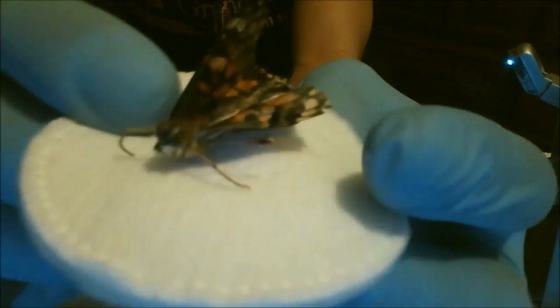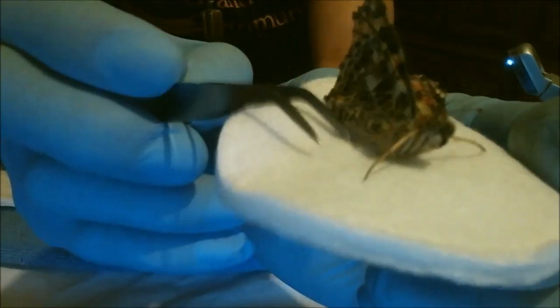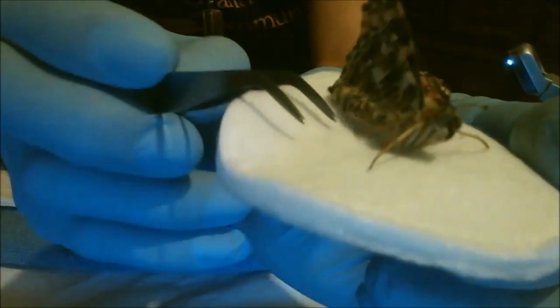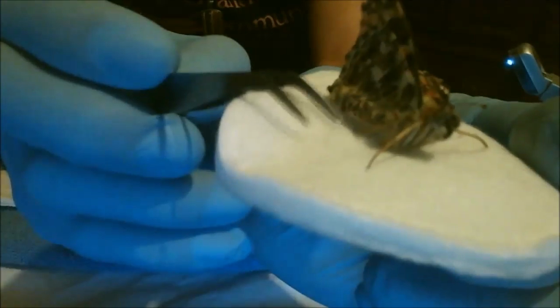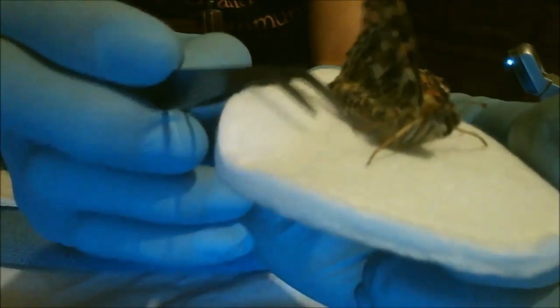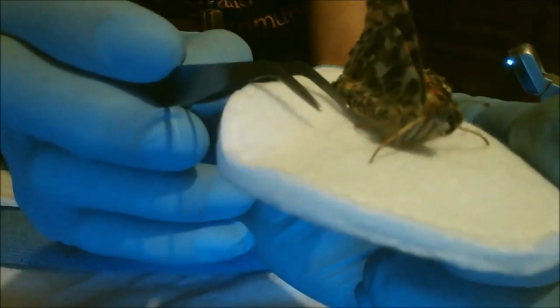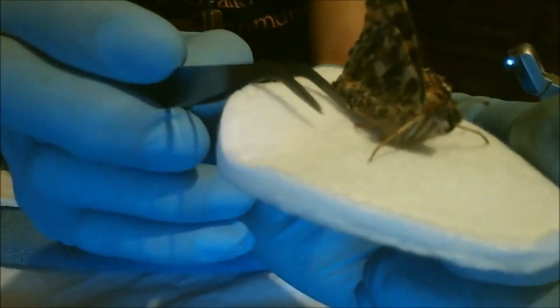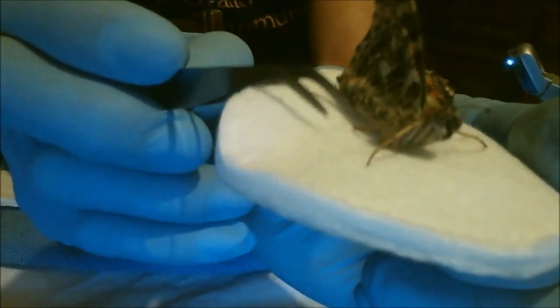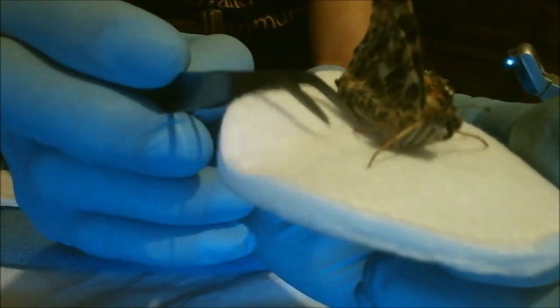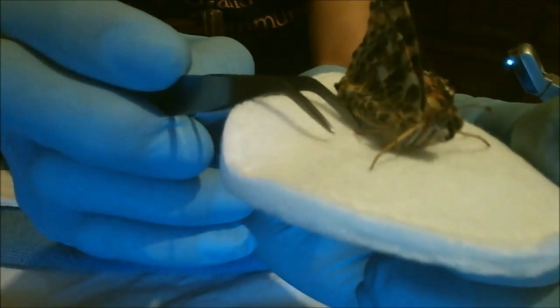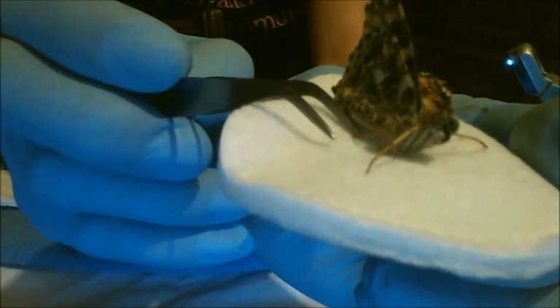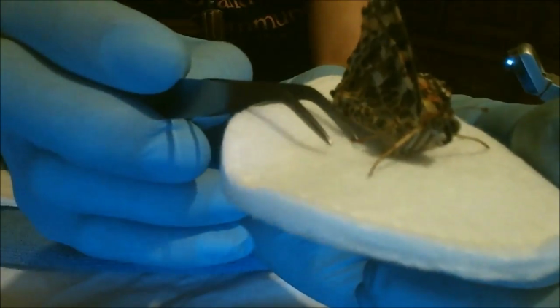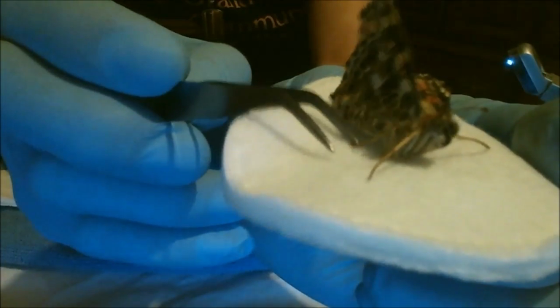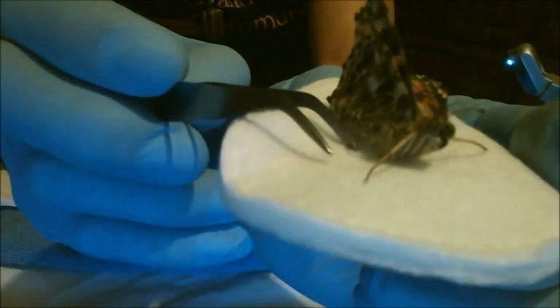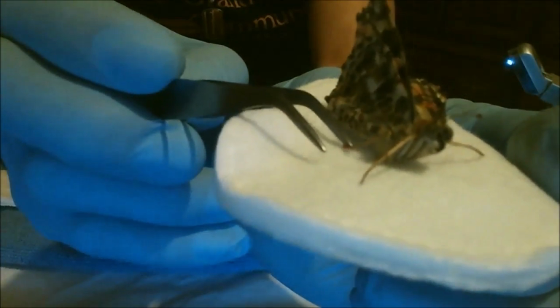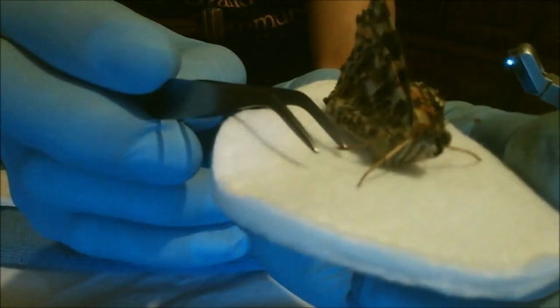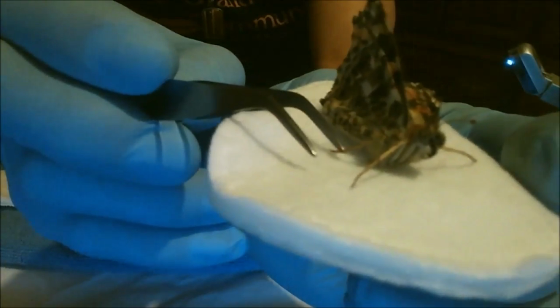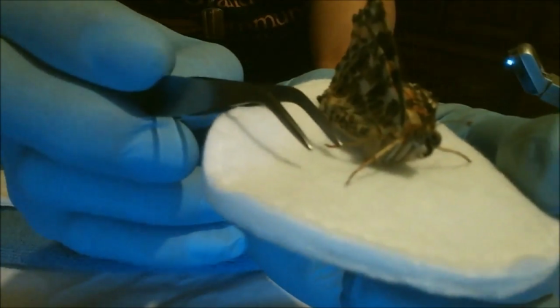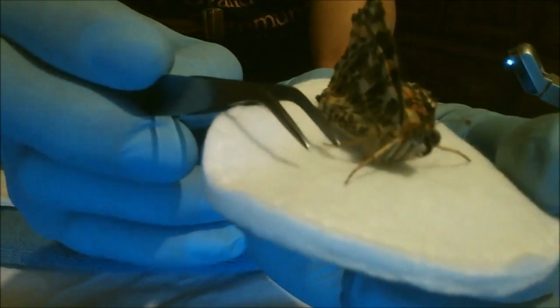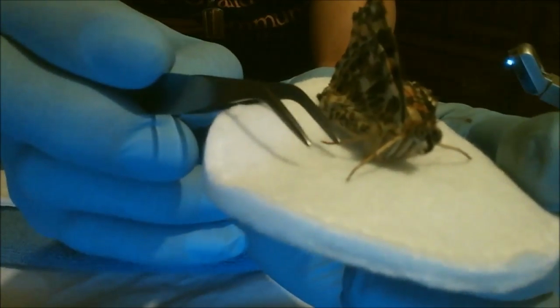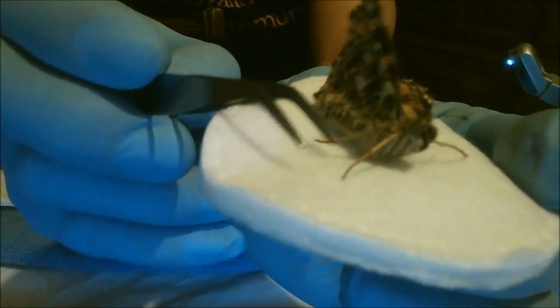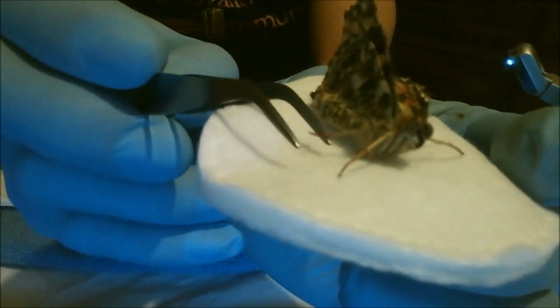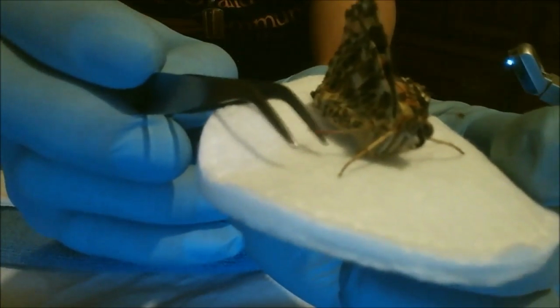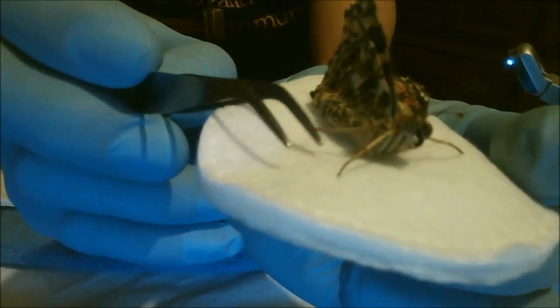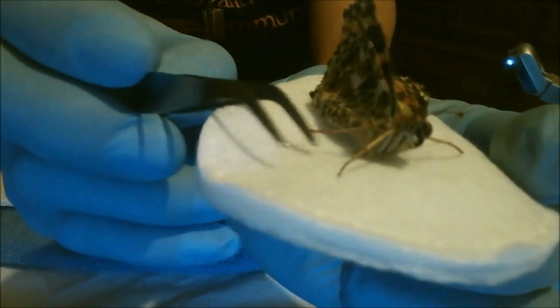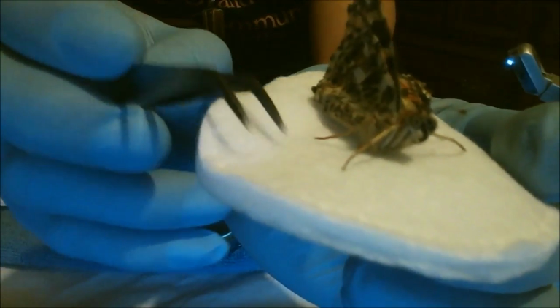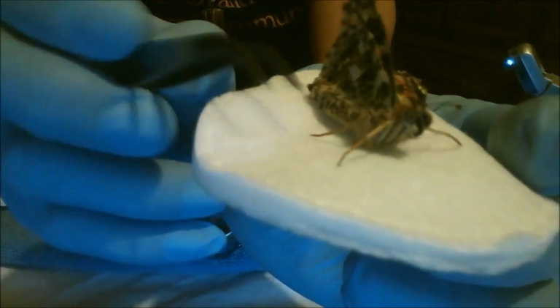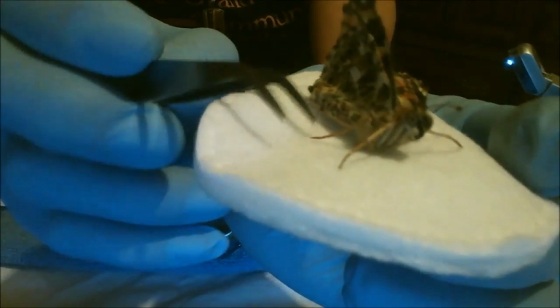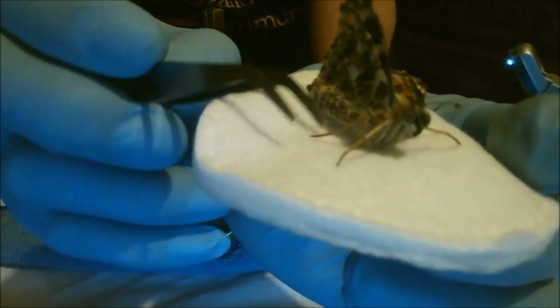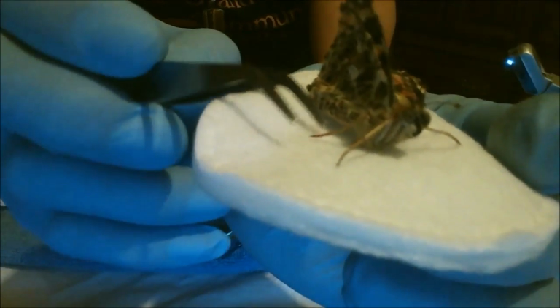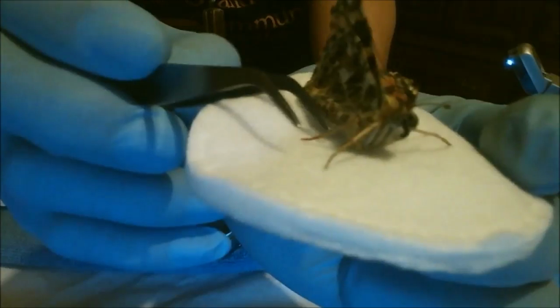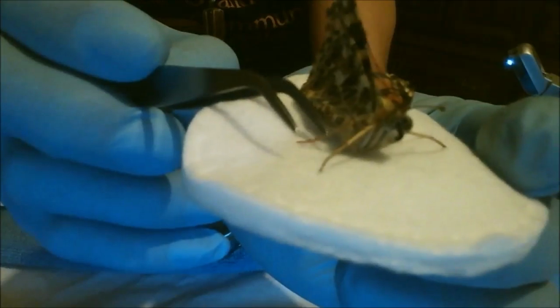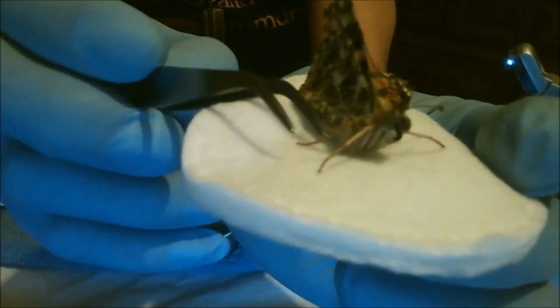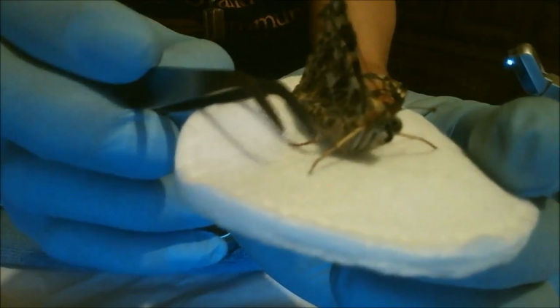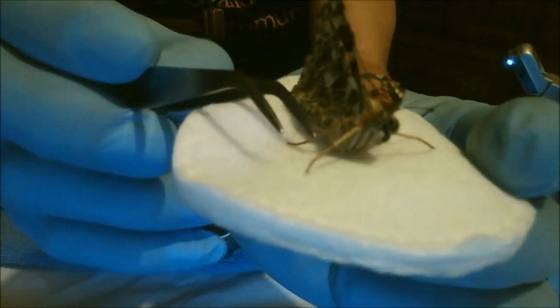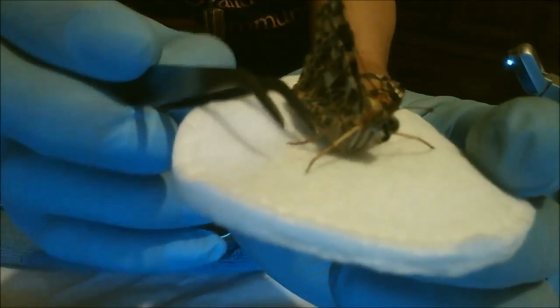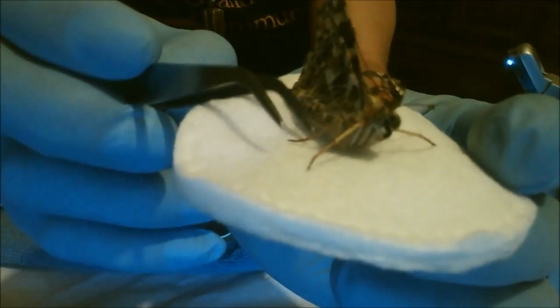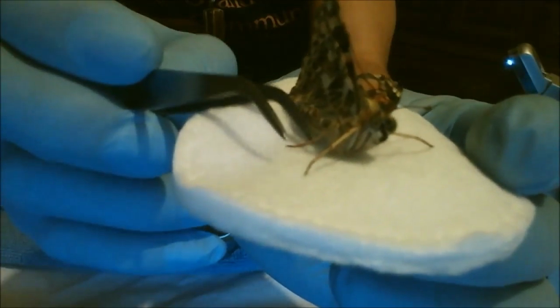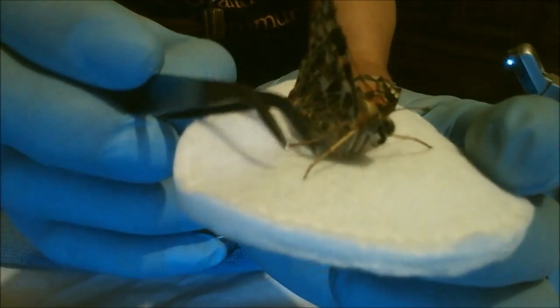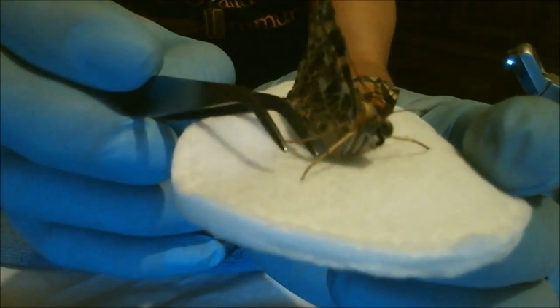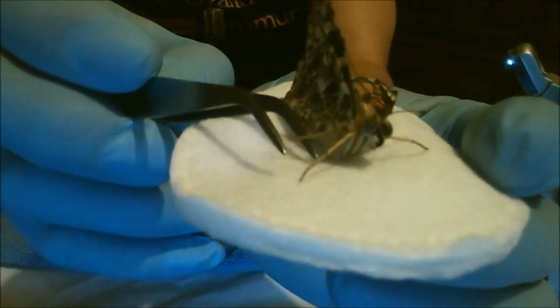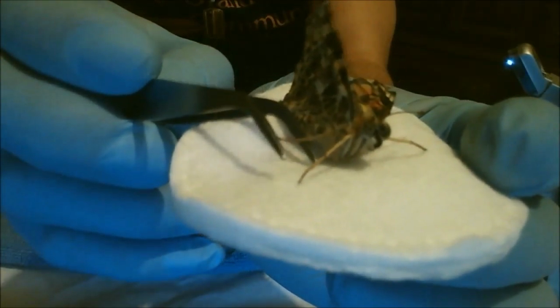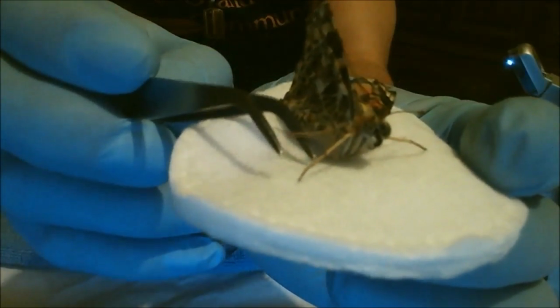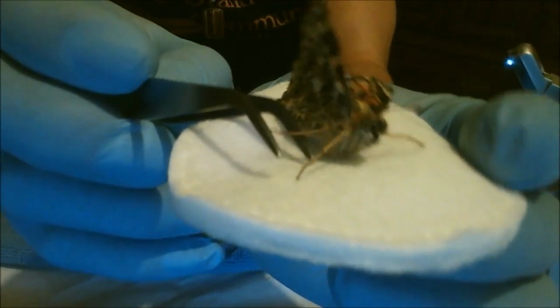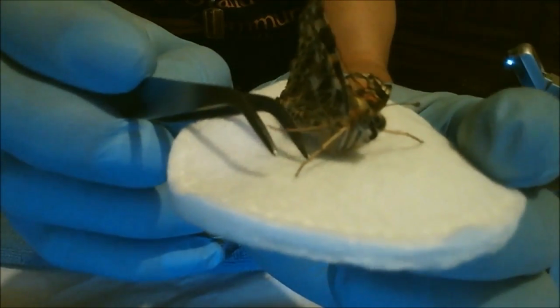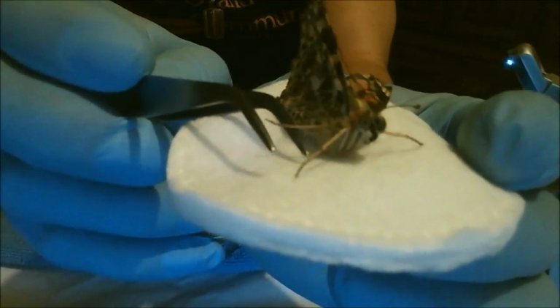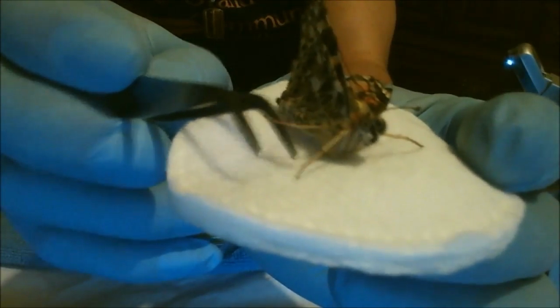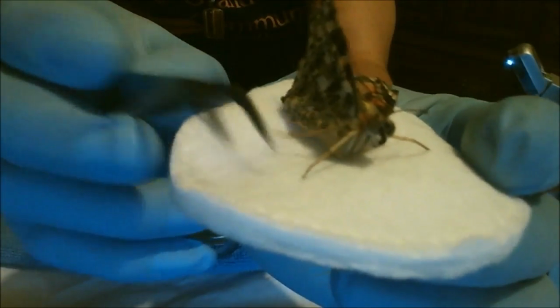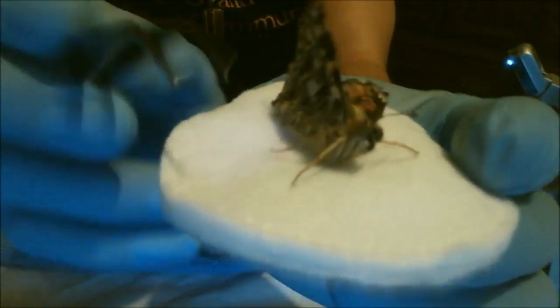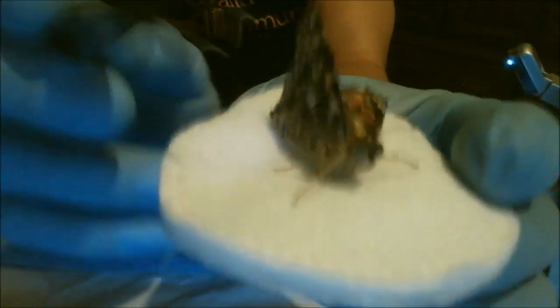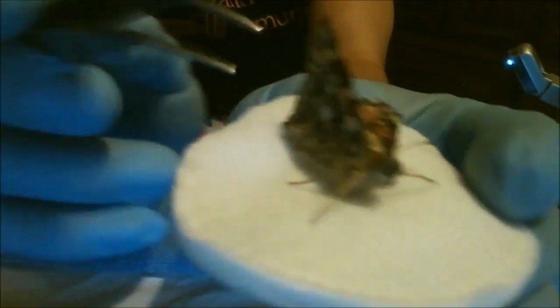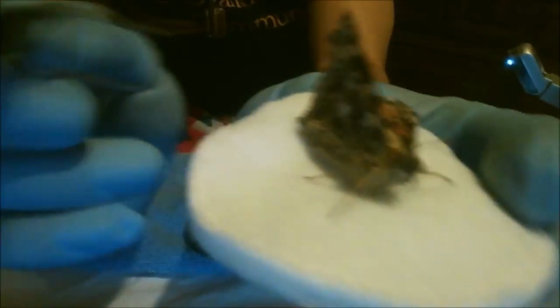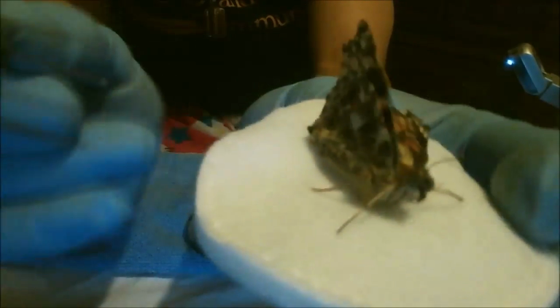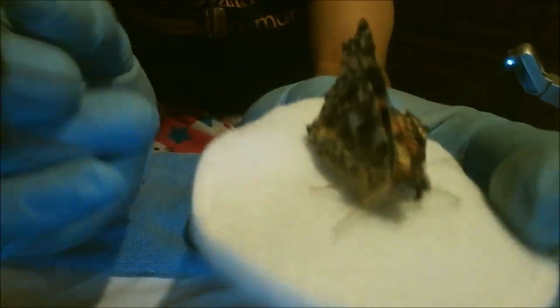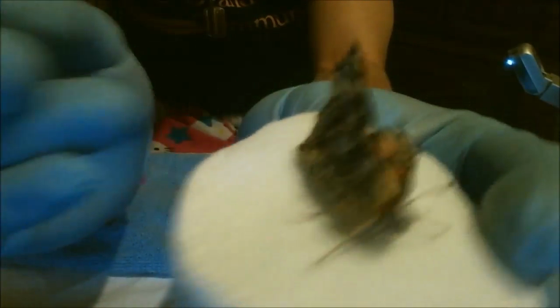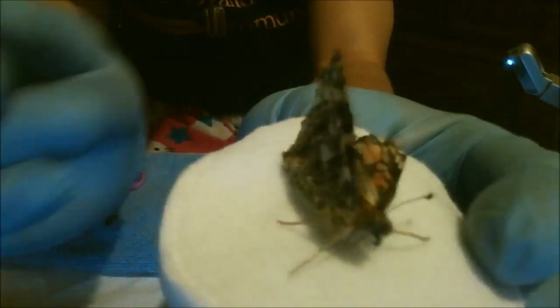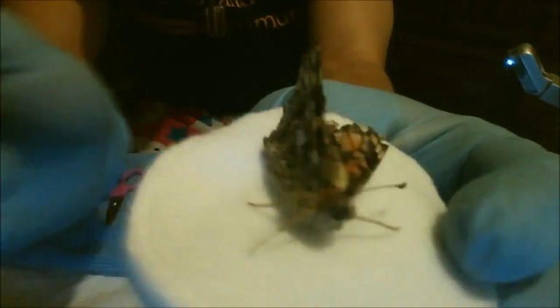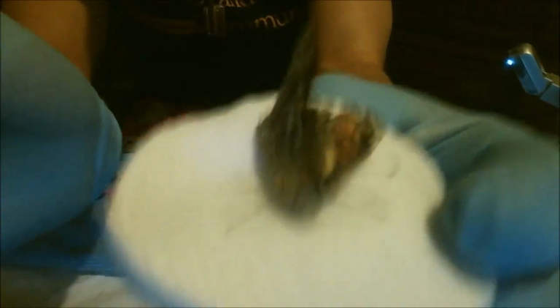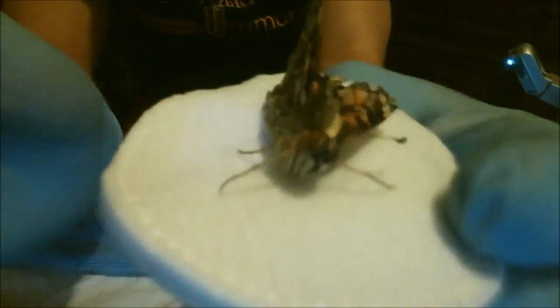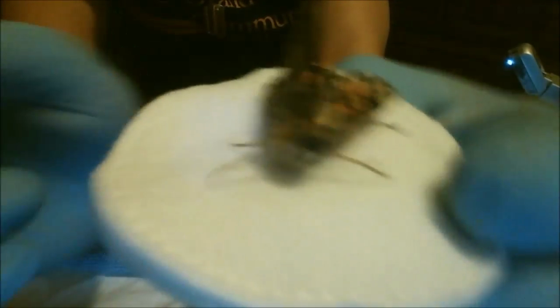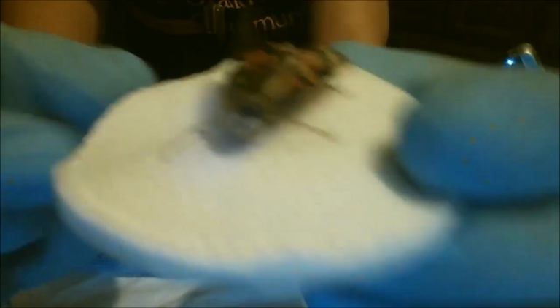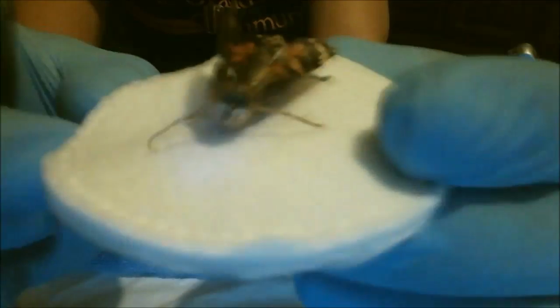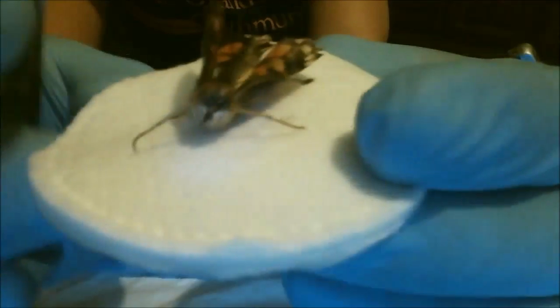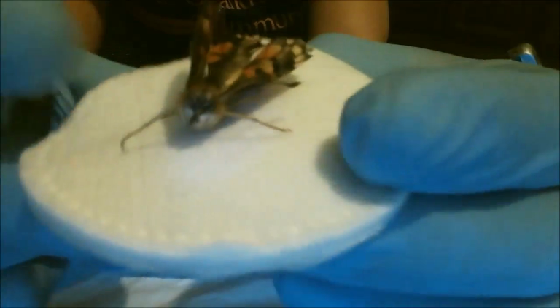What we're going to do is we're going to try to replace his broken wing with a prosthetic wing.